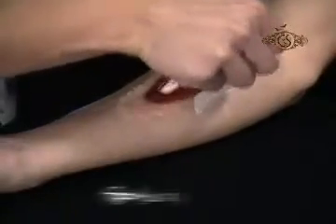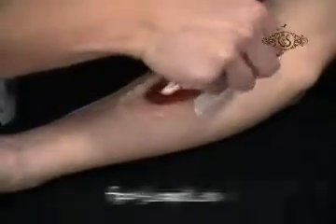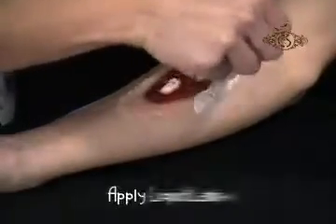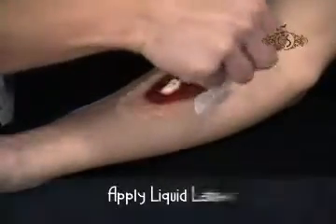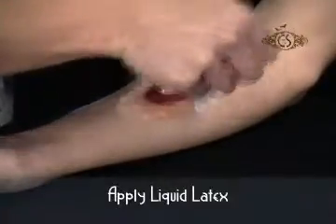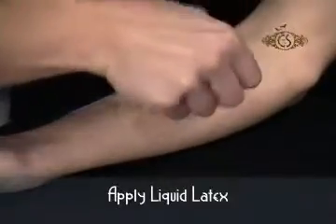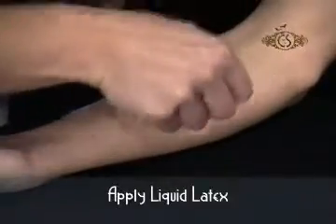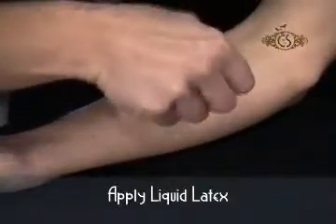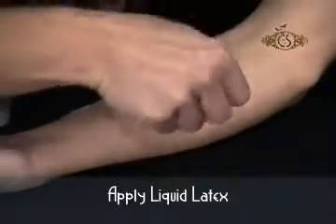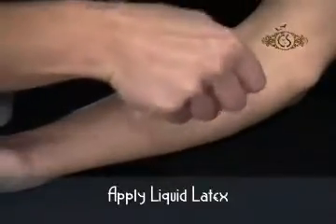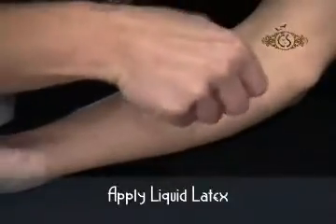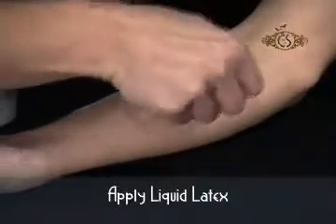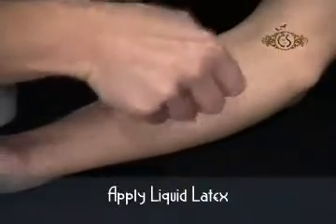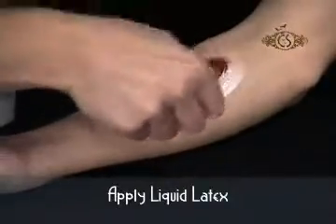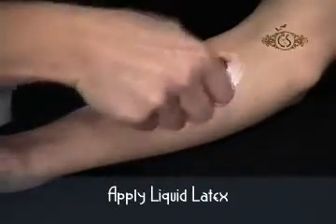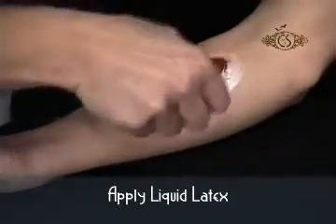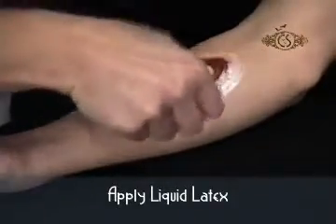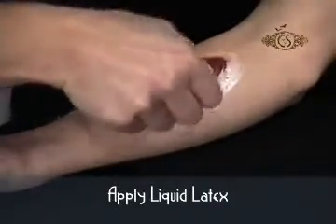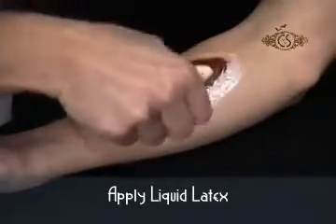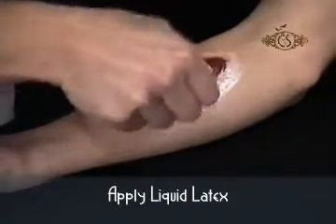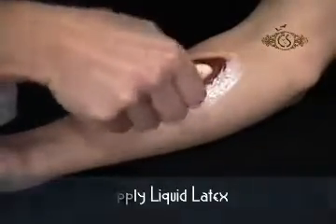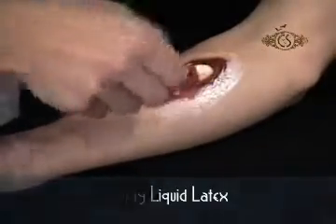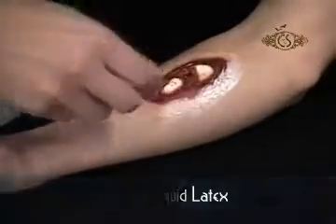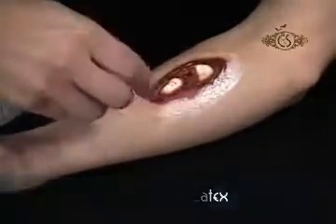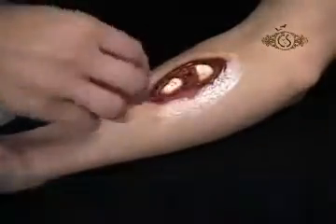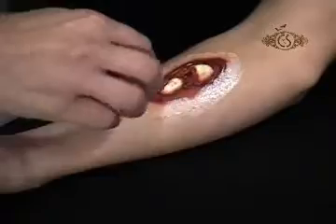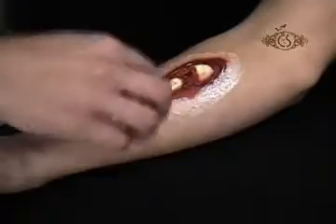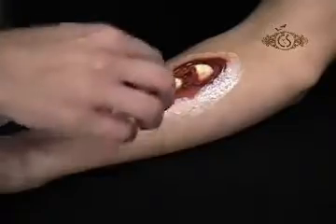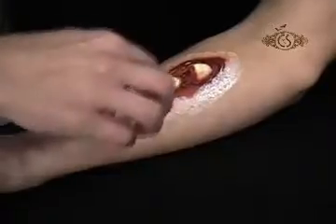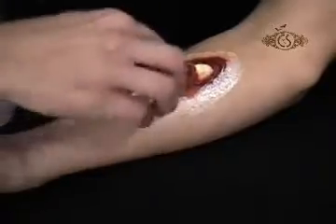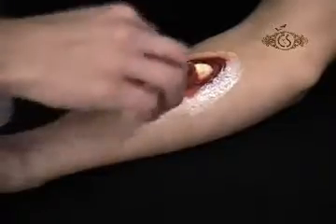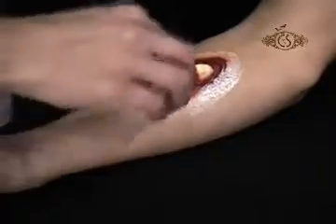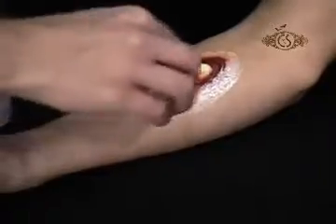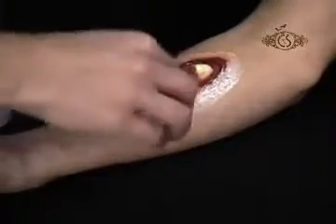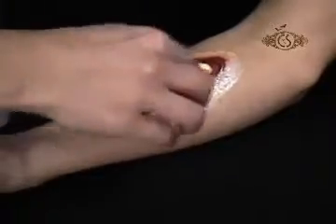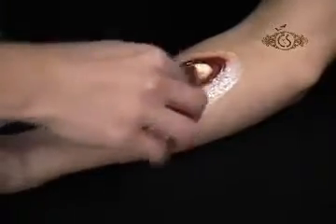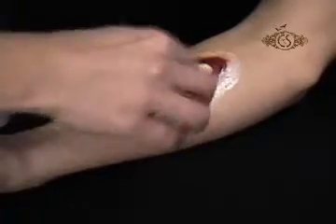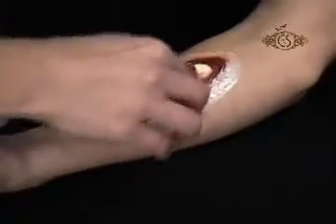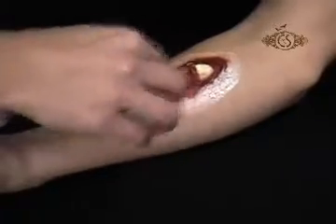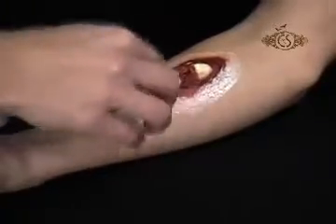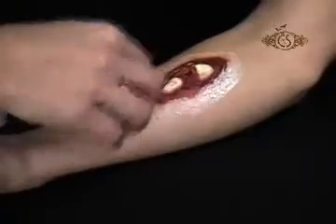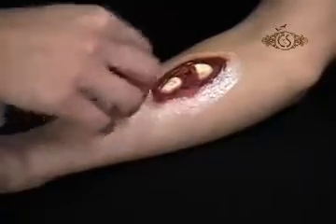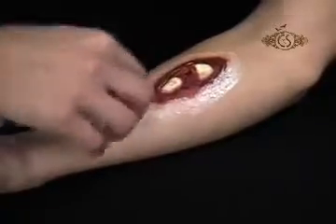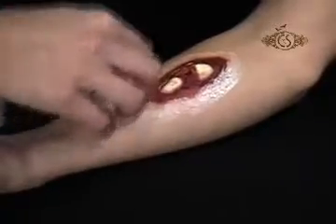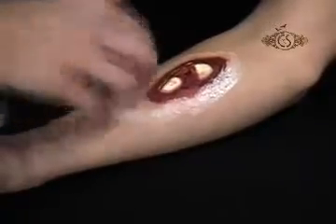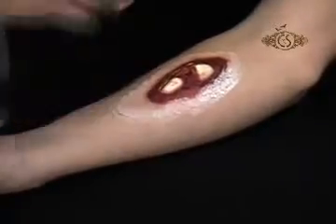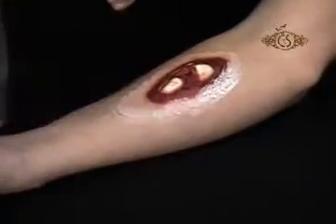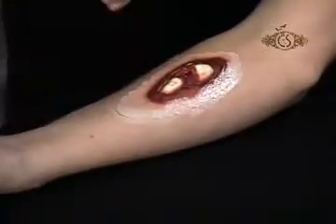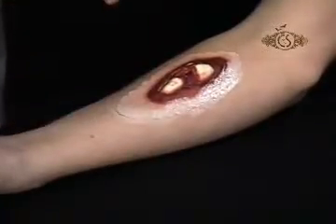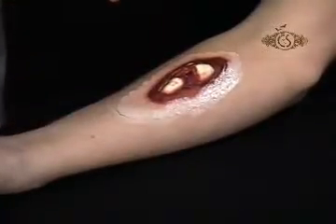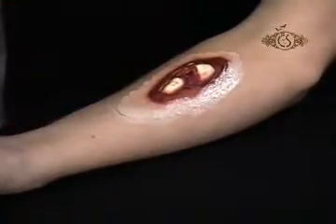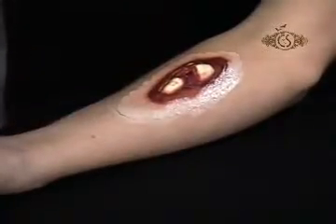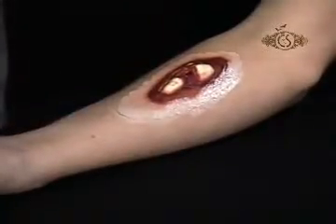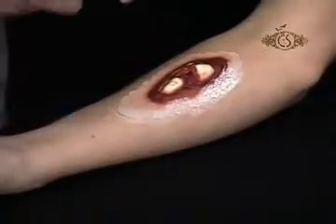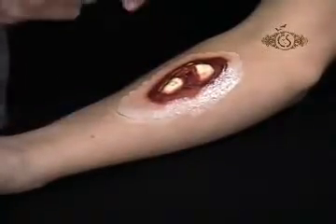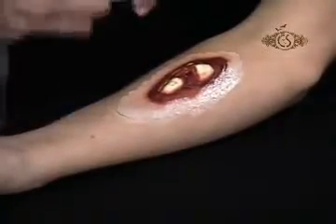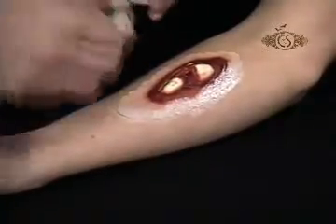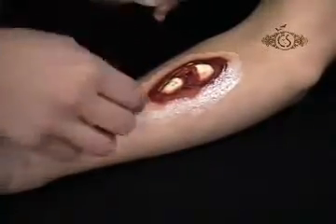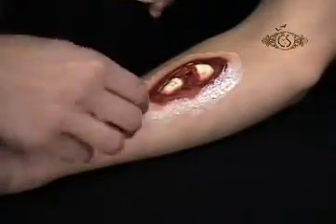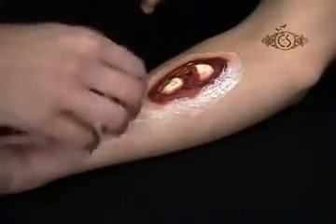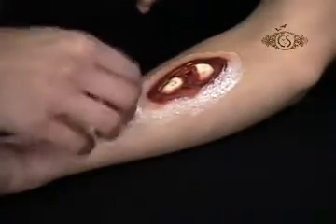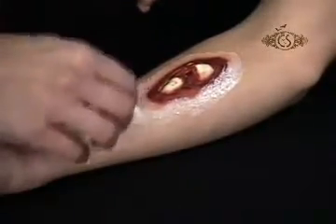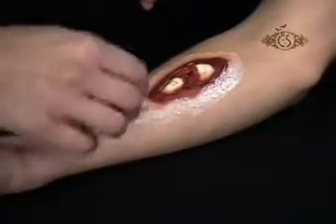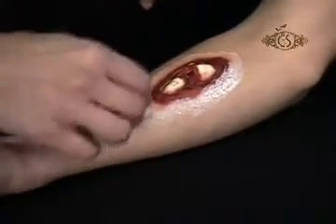To help blend the appliance, dab liquid latex around the edge of the appliance with a piece of white makeup sponge and let dry.